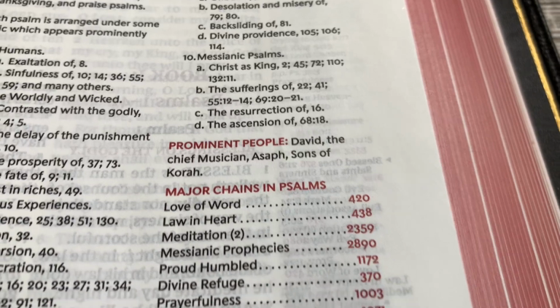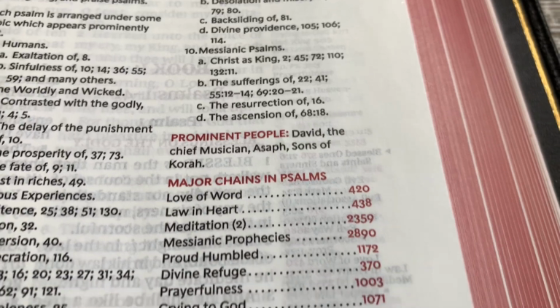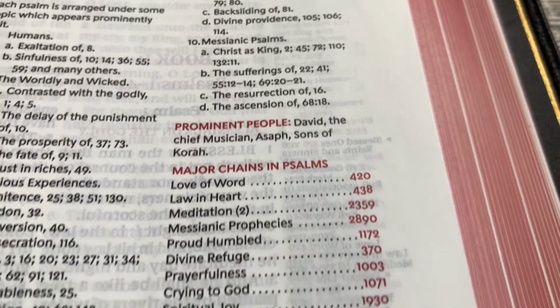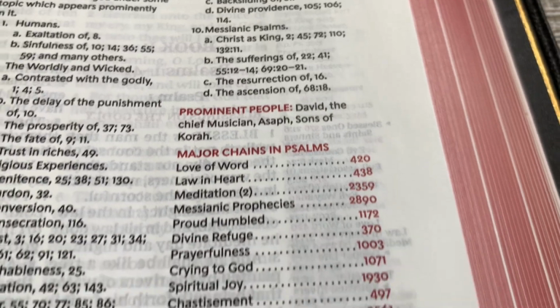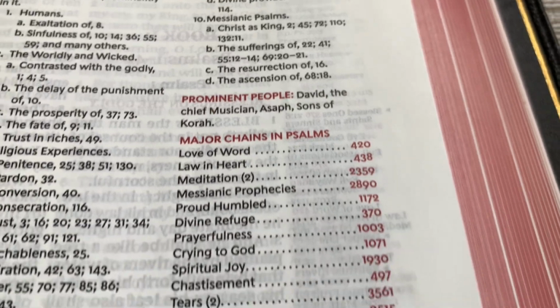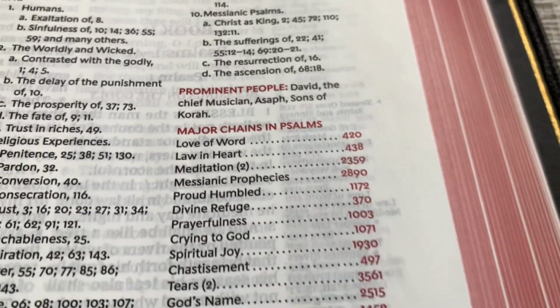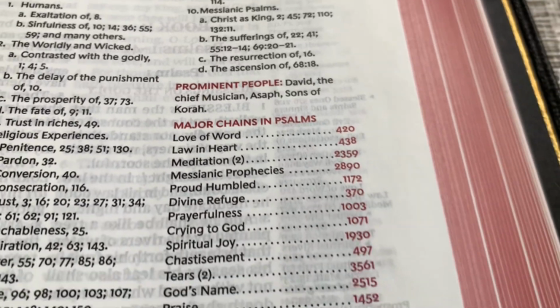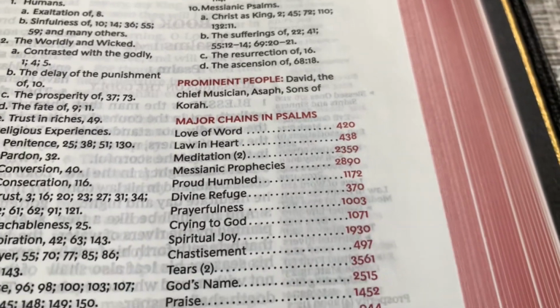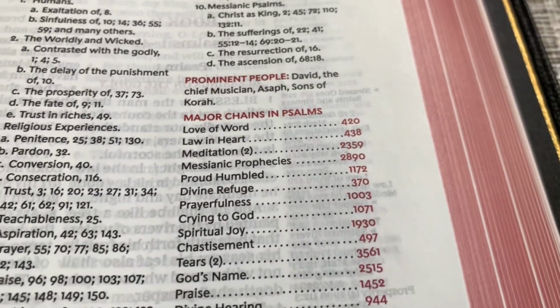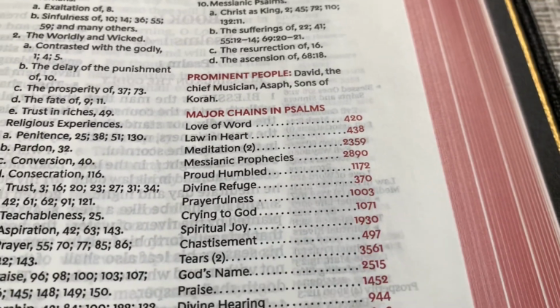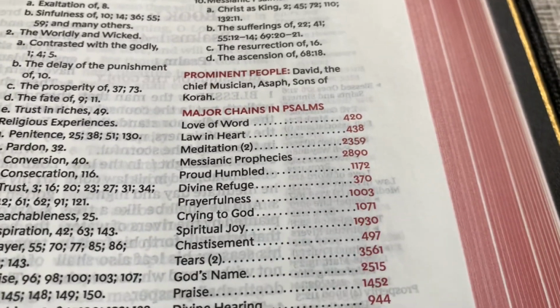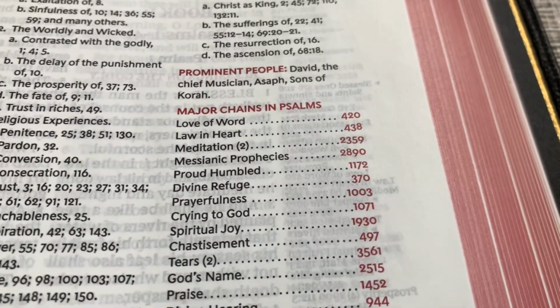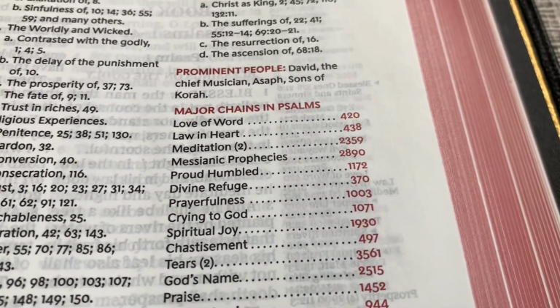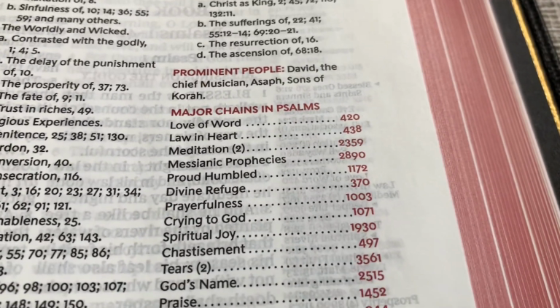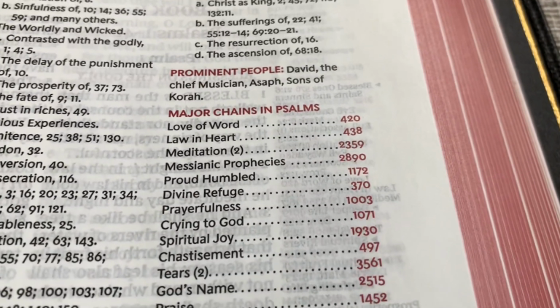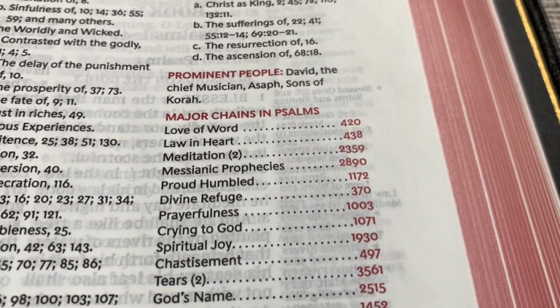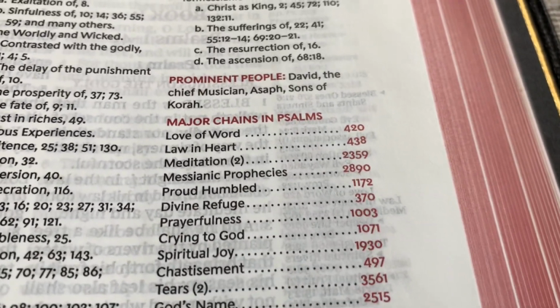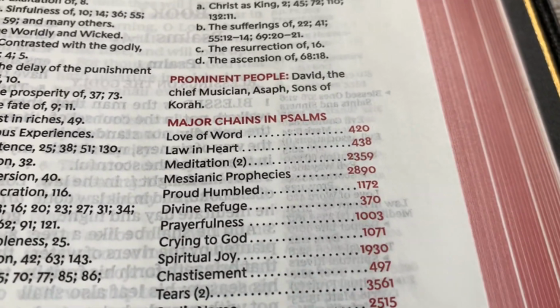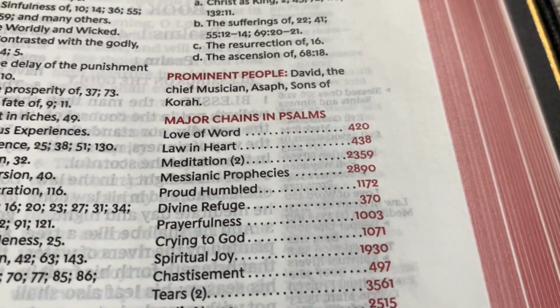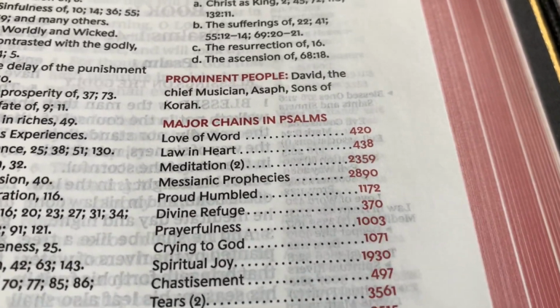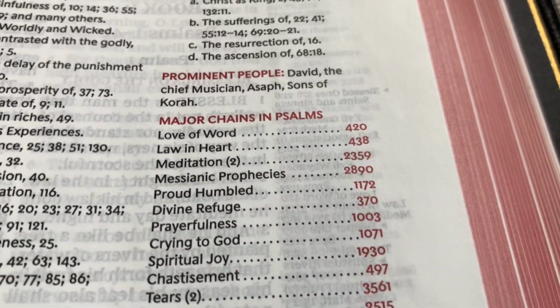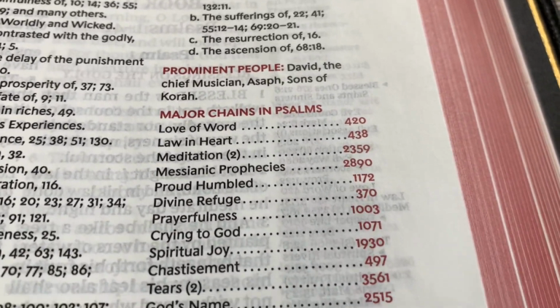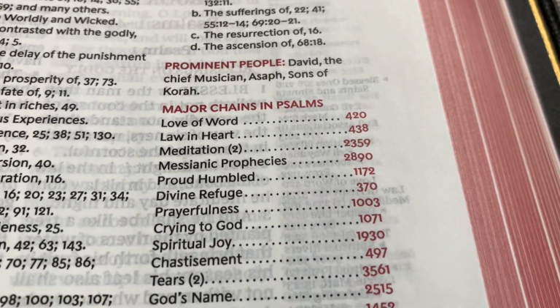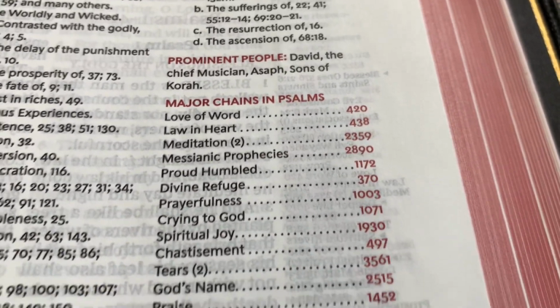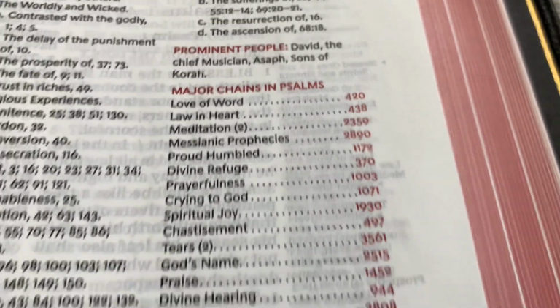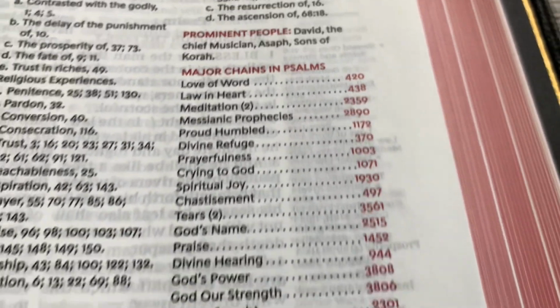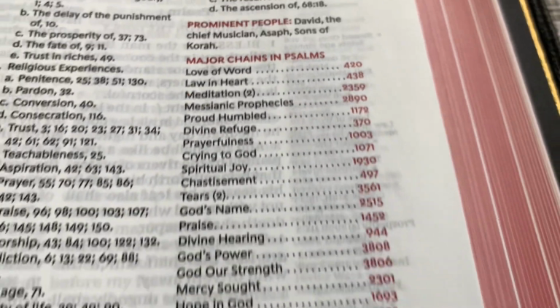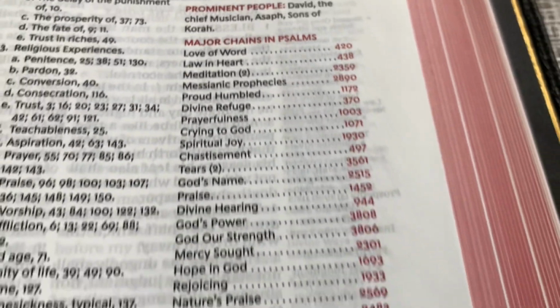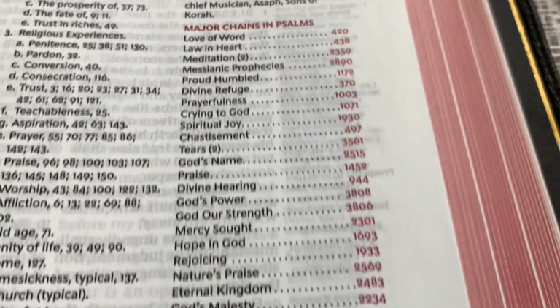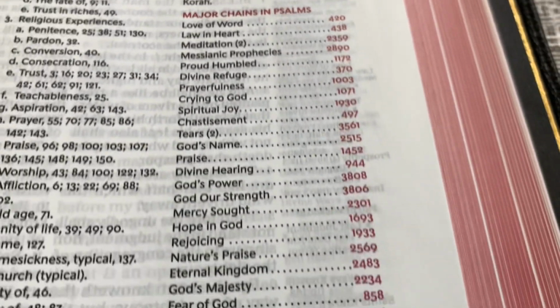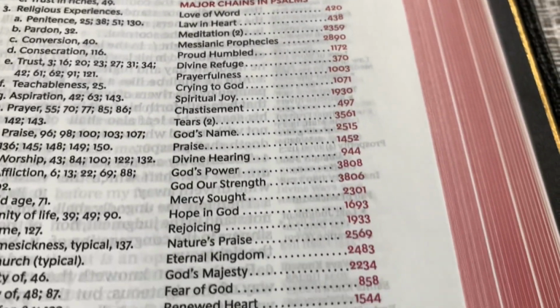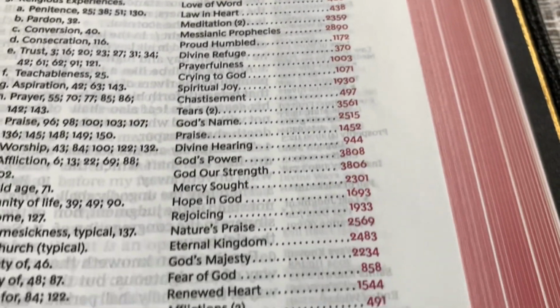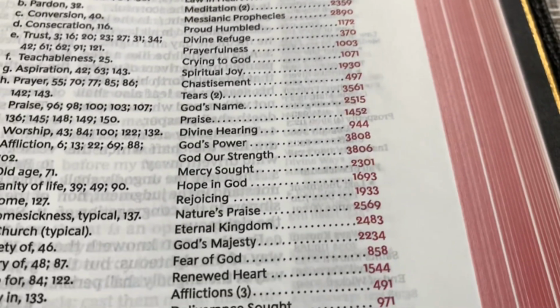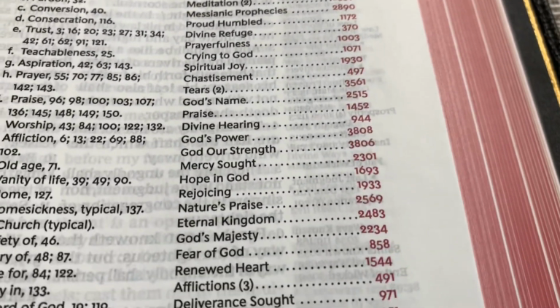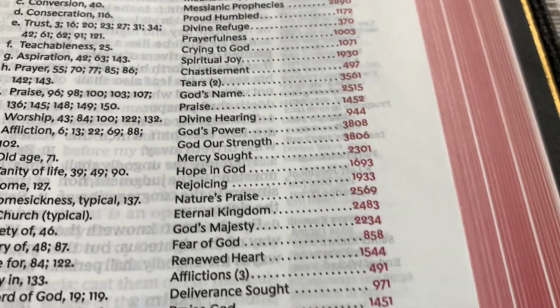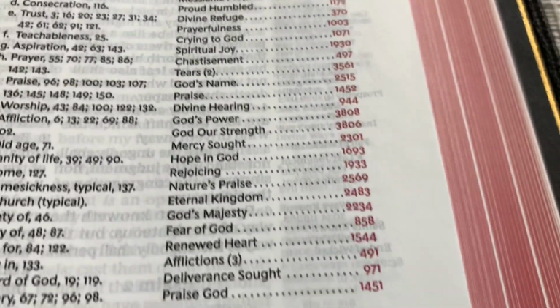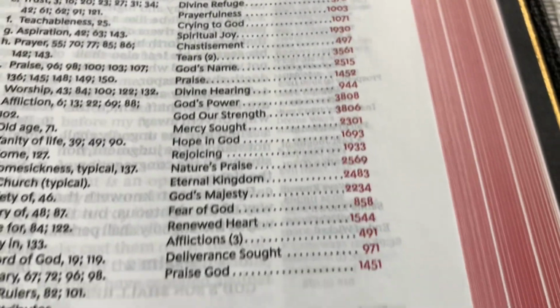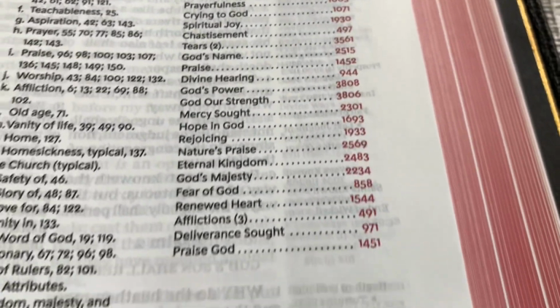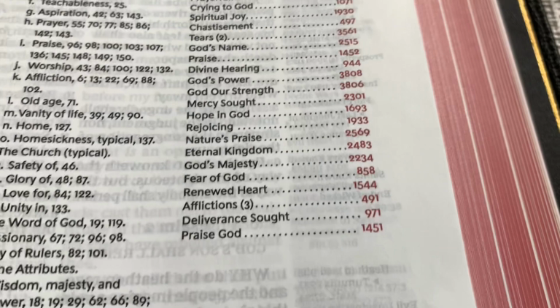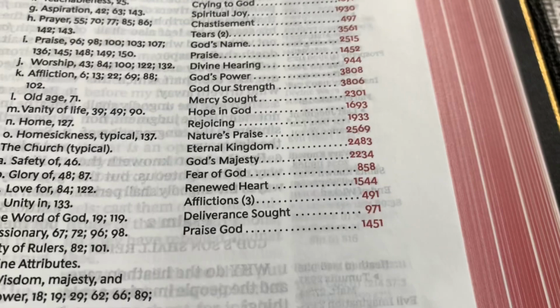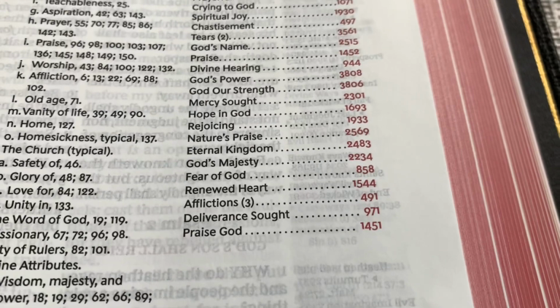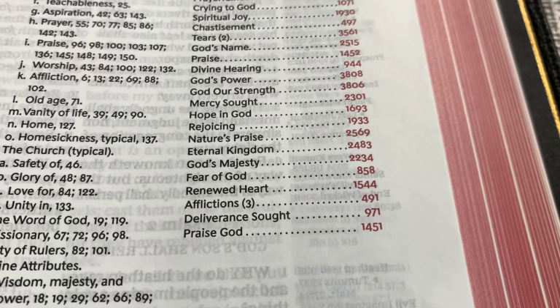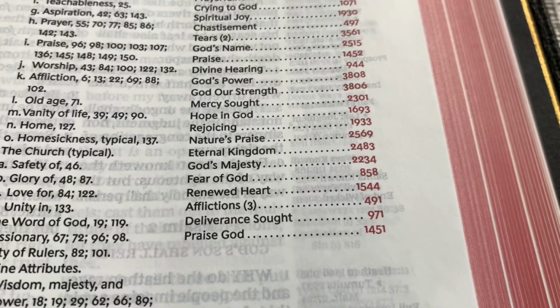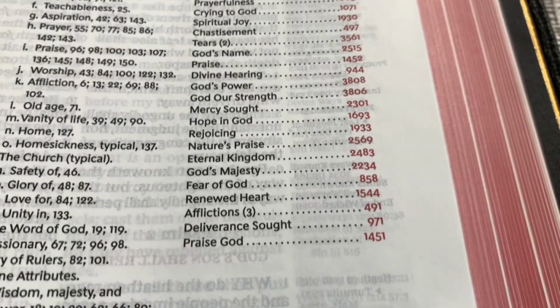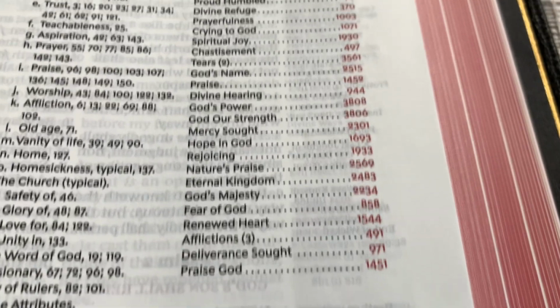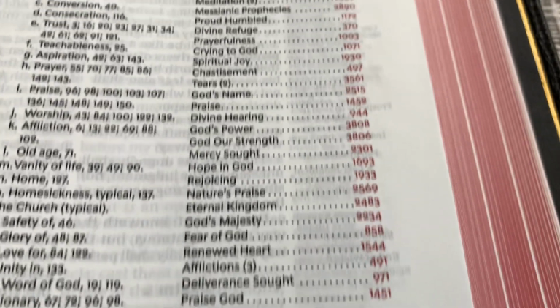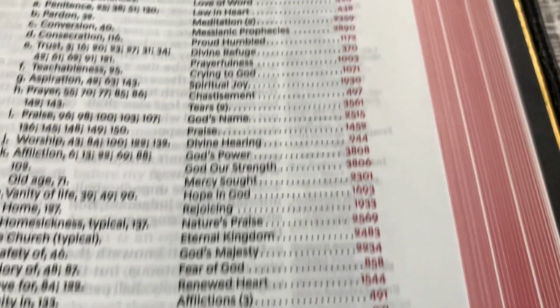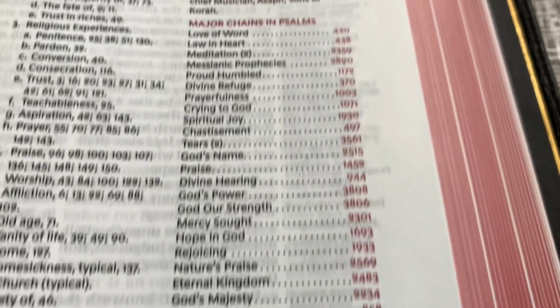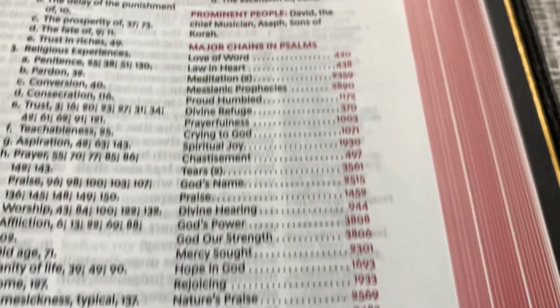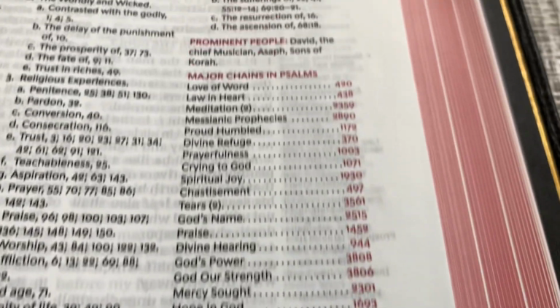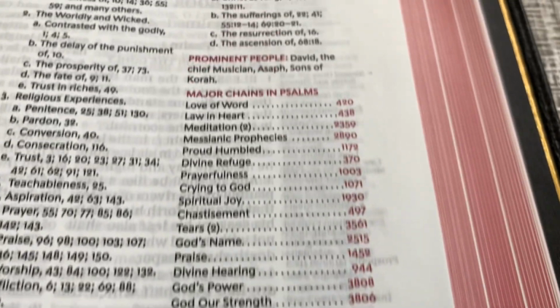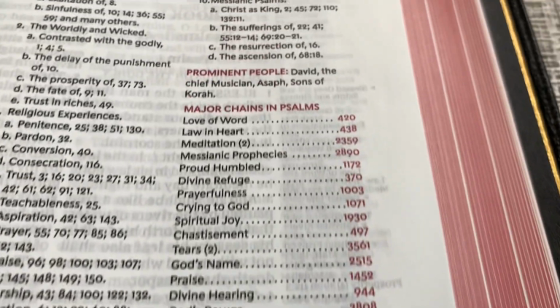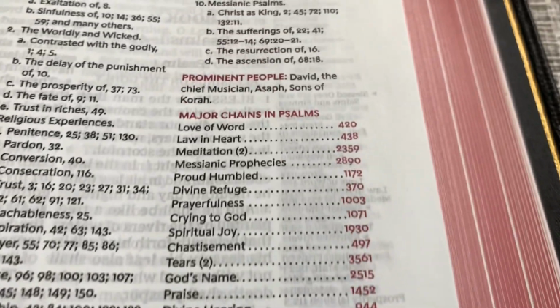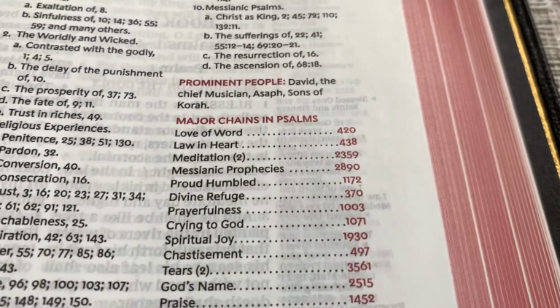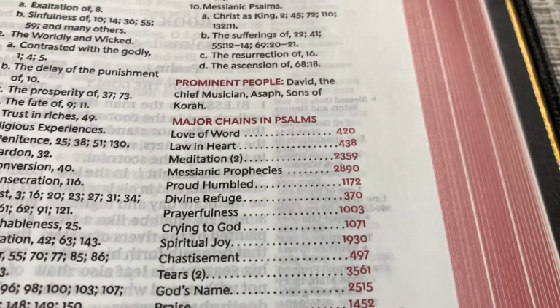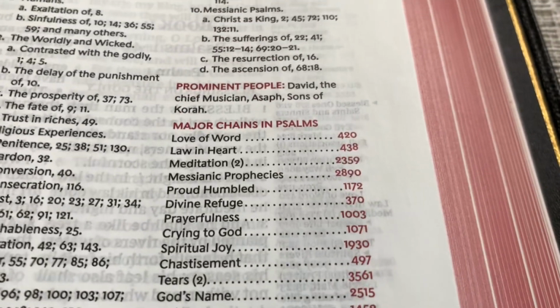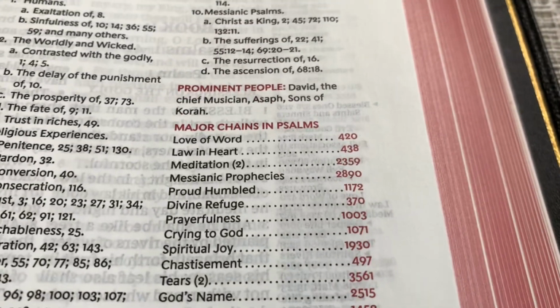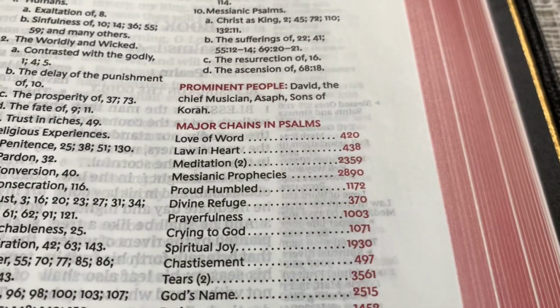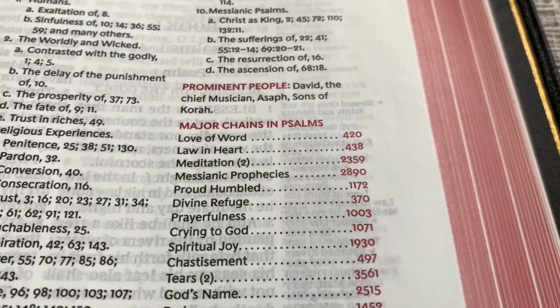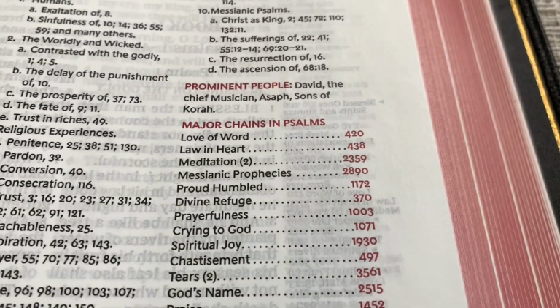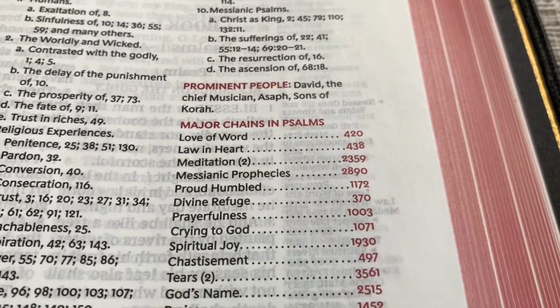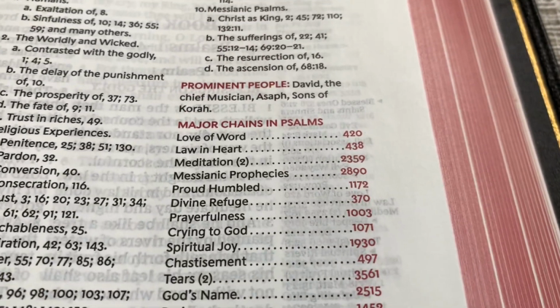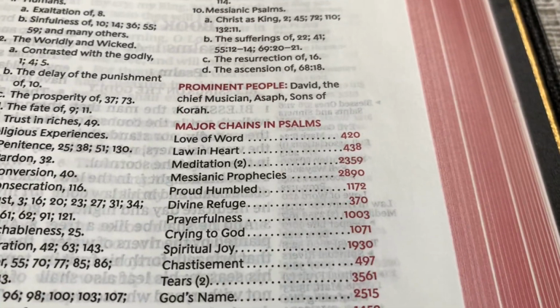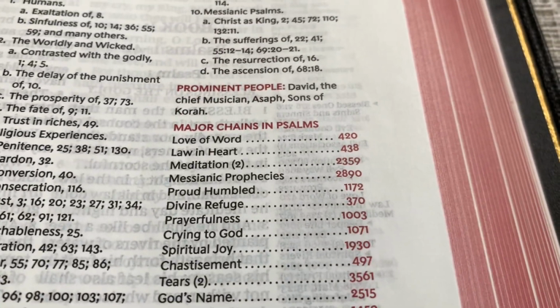And then you have major chains. So you have a lot of these major chains. You can go in the back, and I'll show you that in a moment.